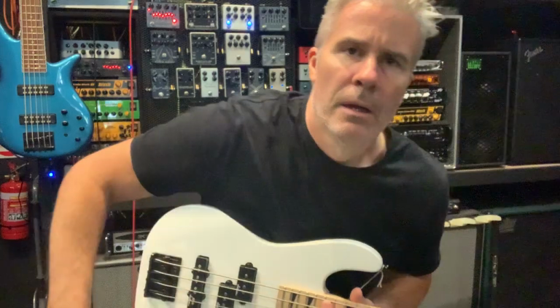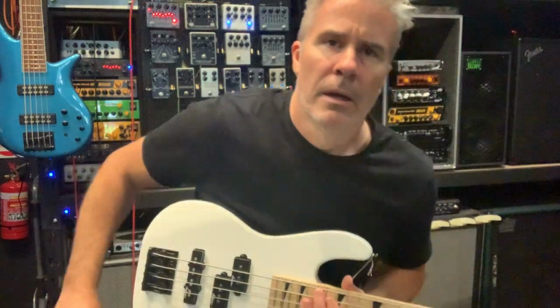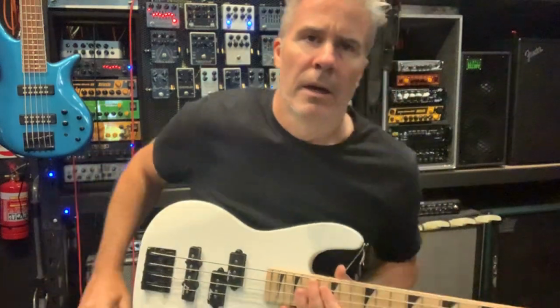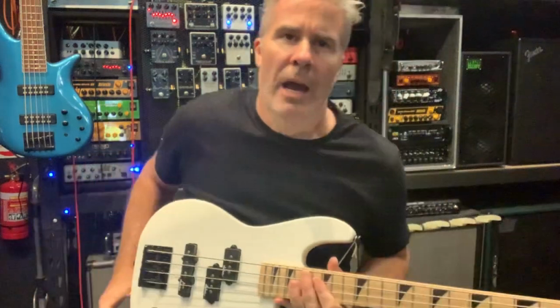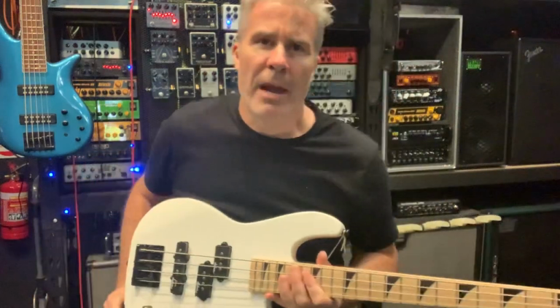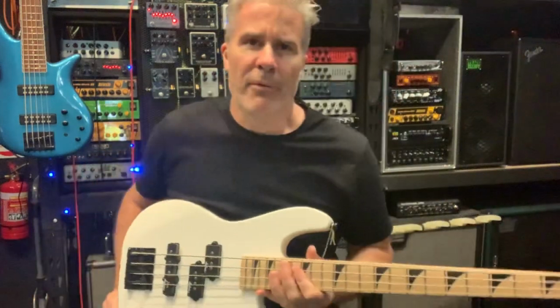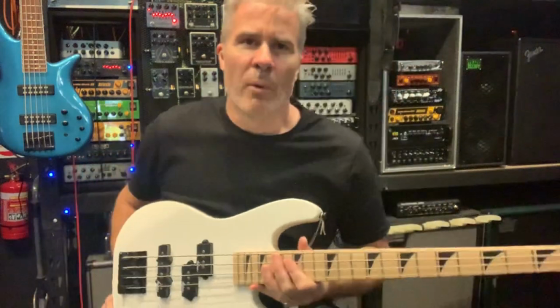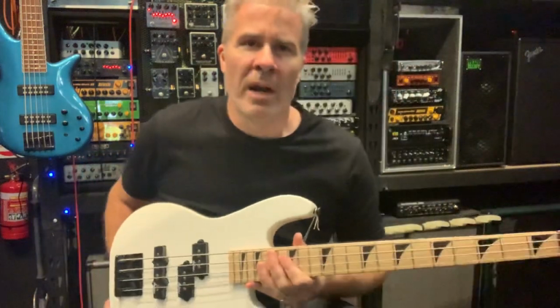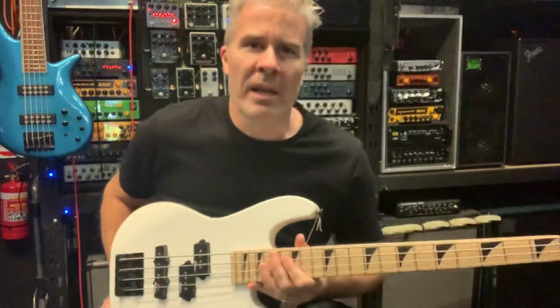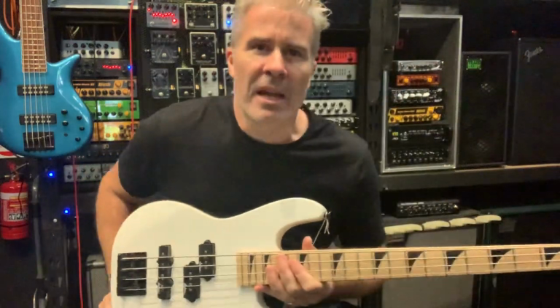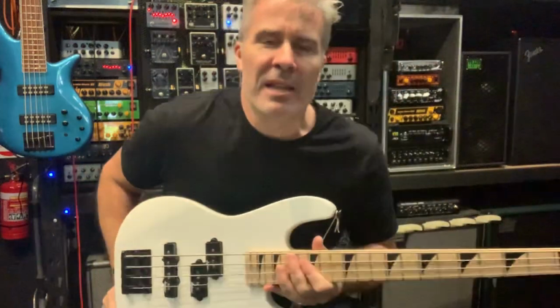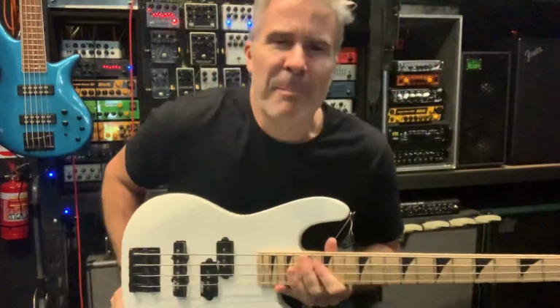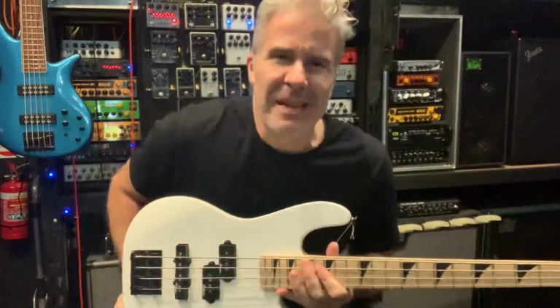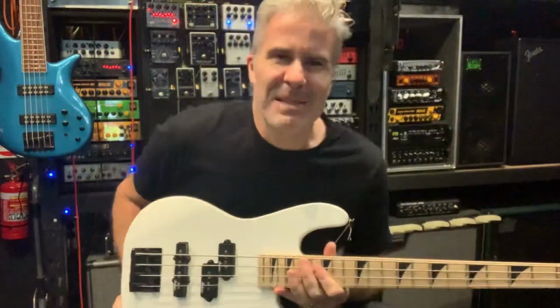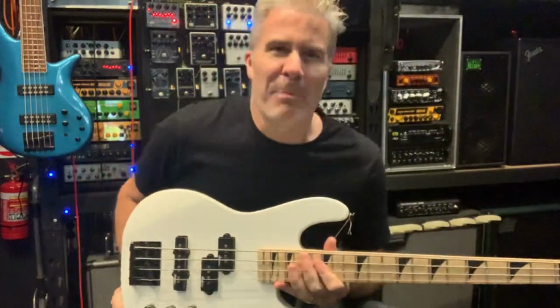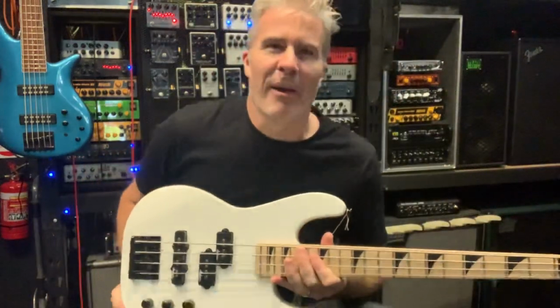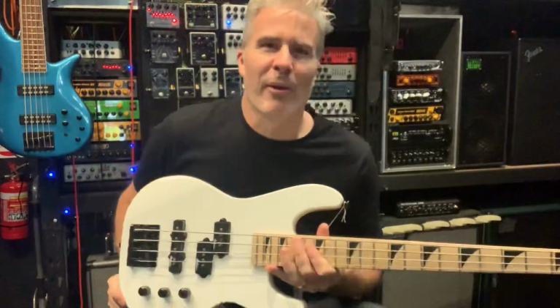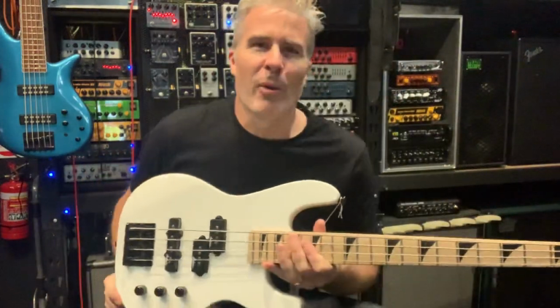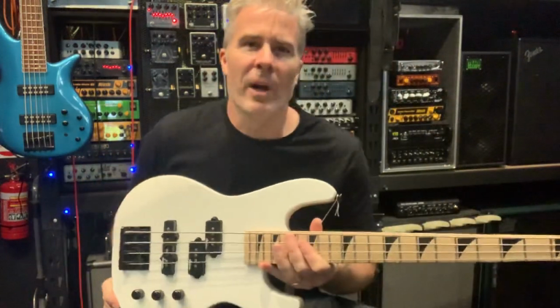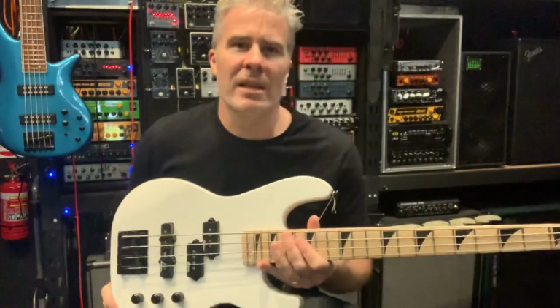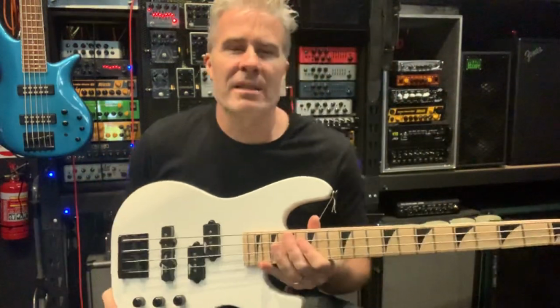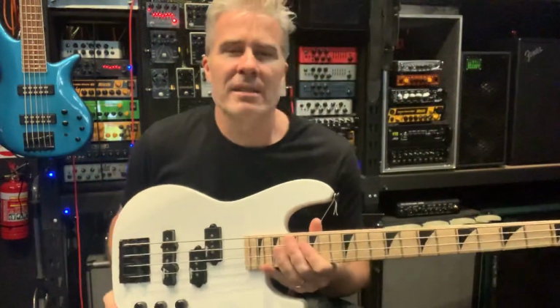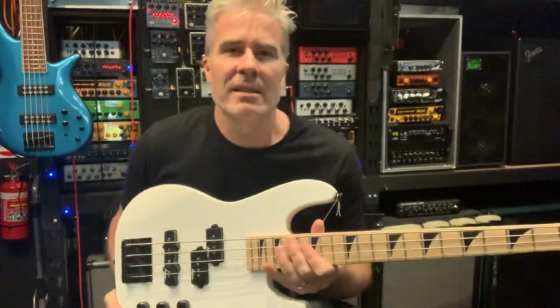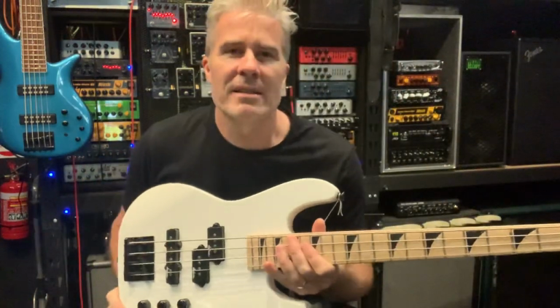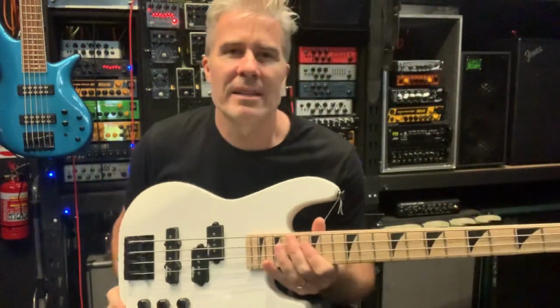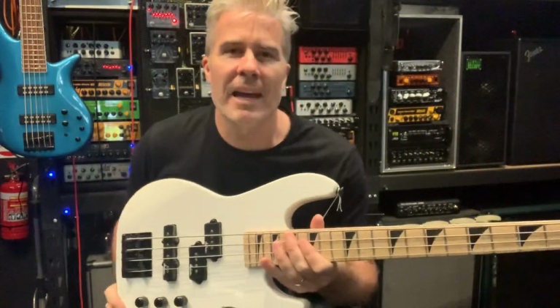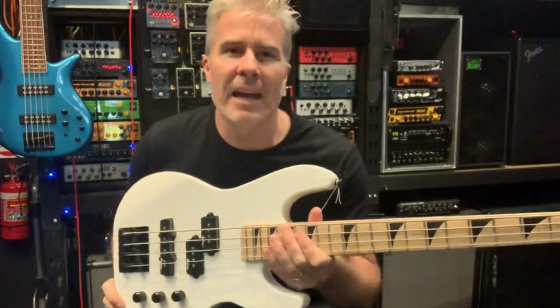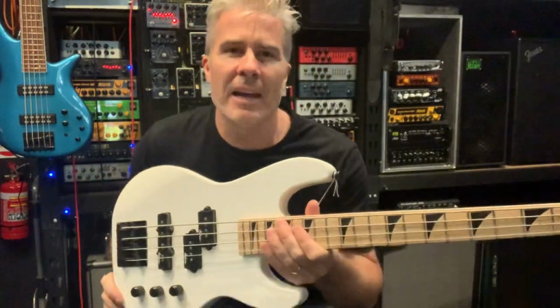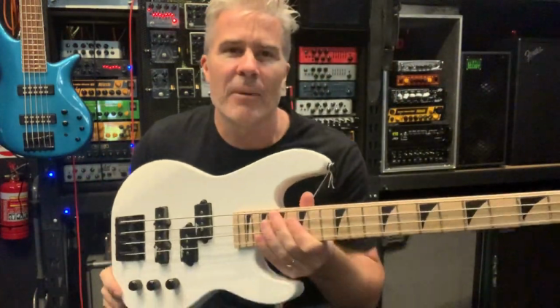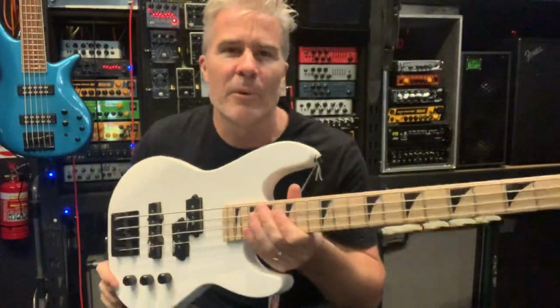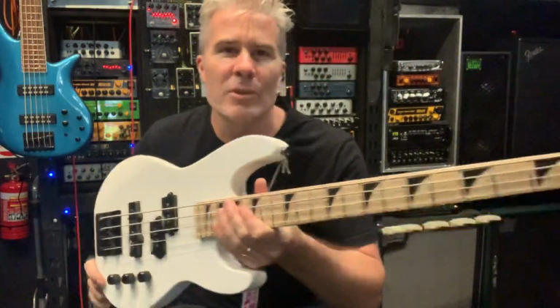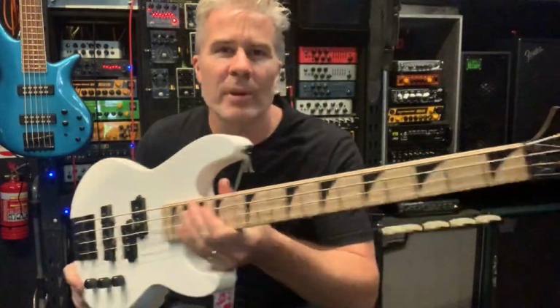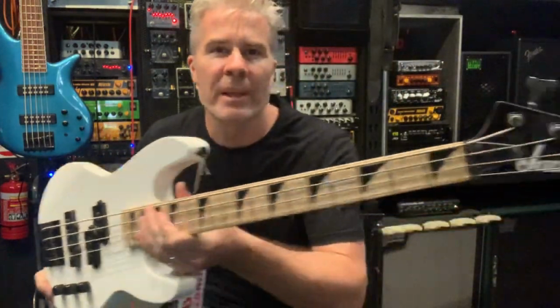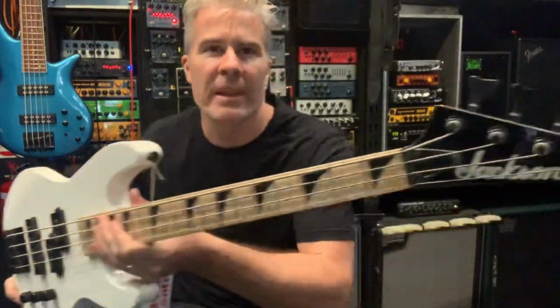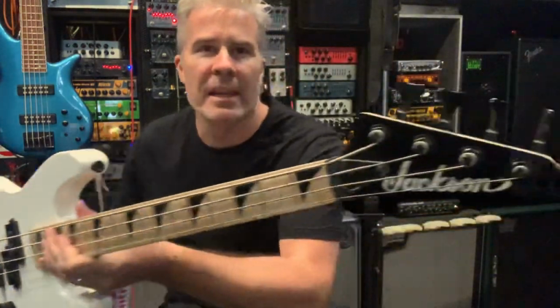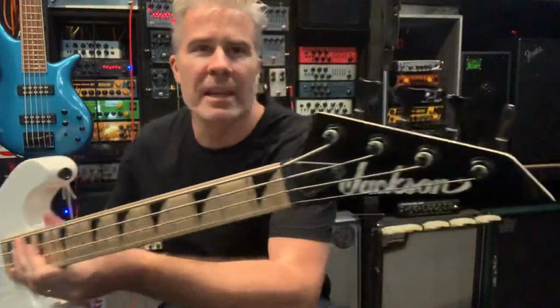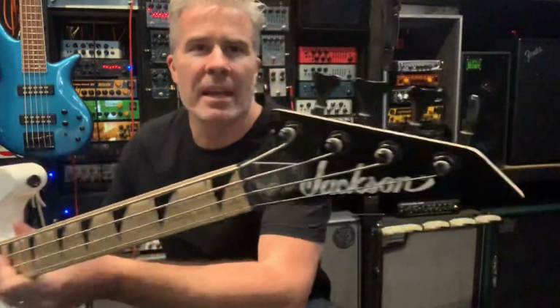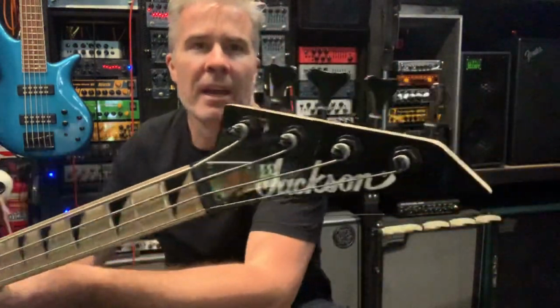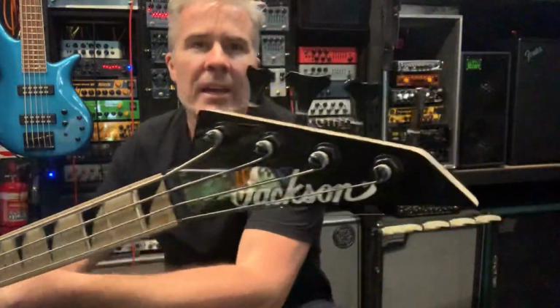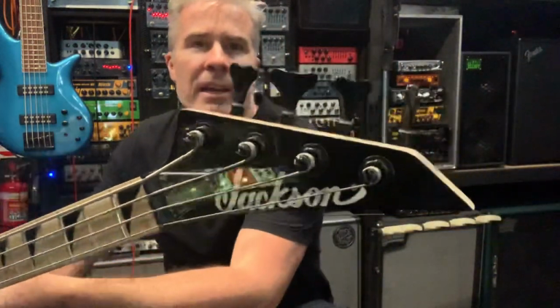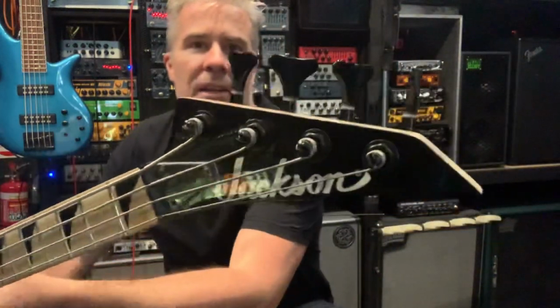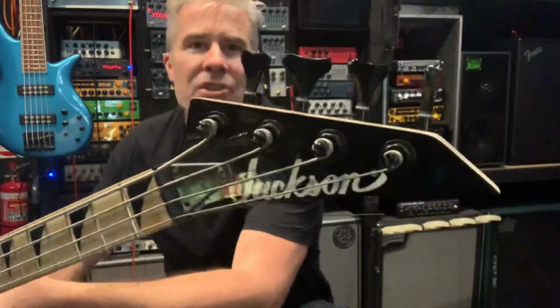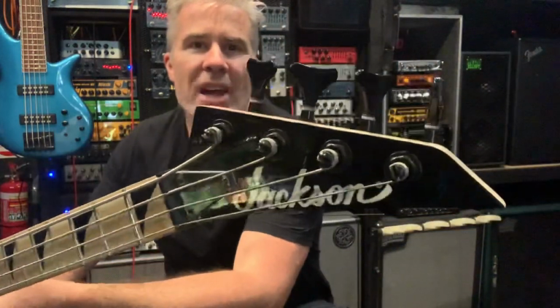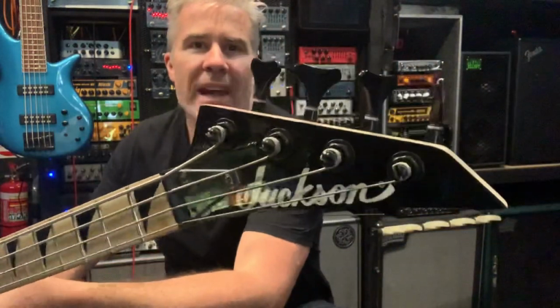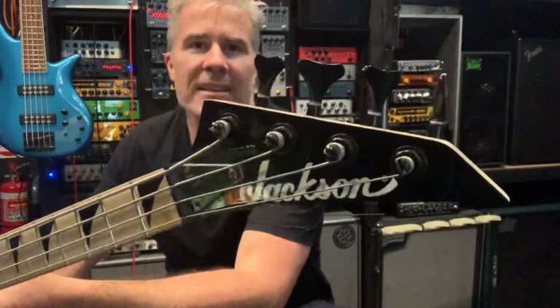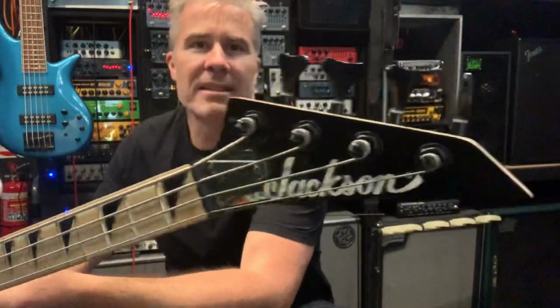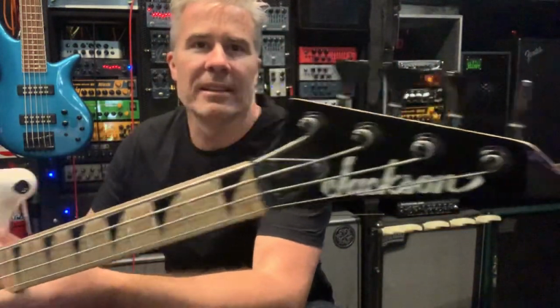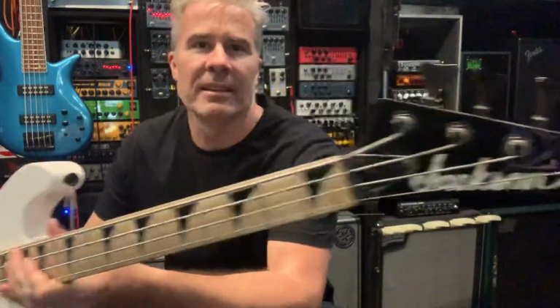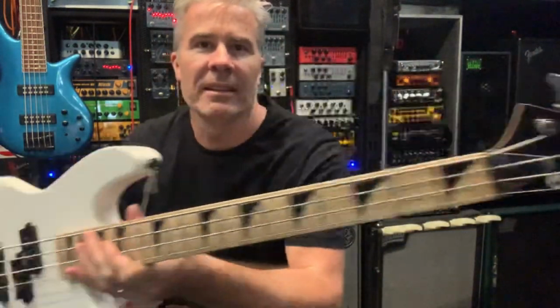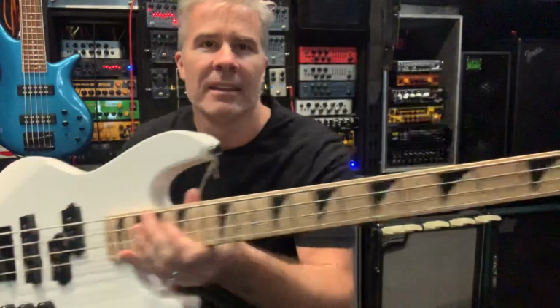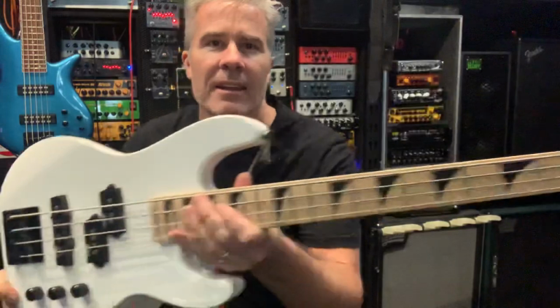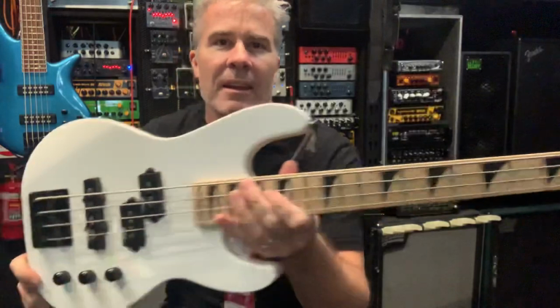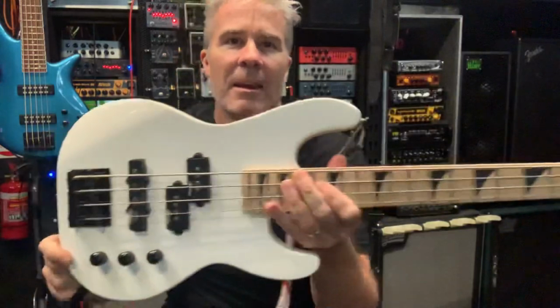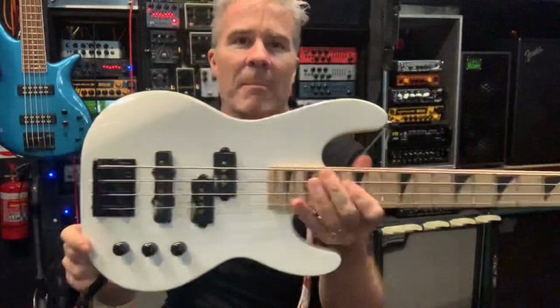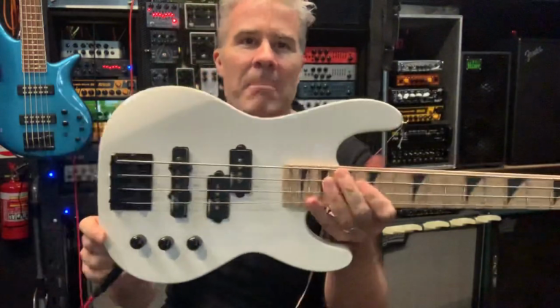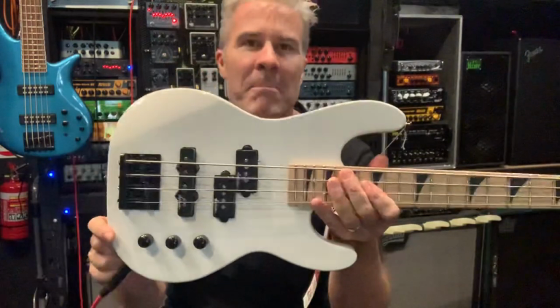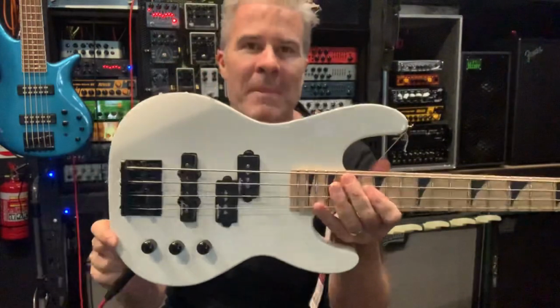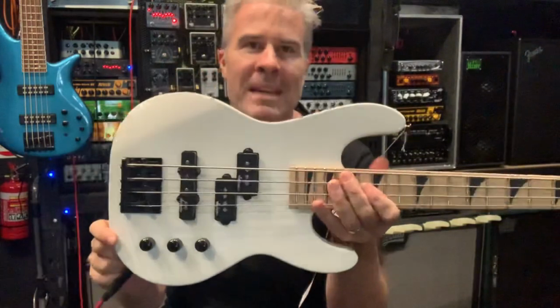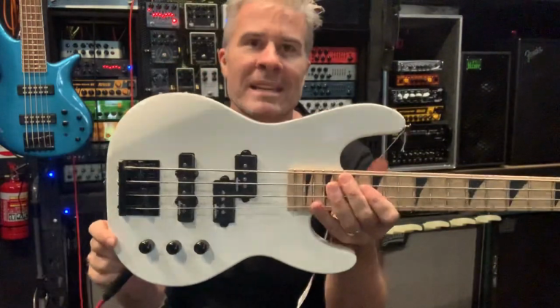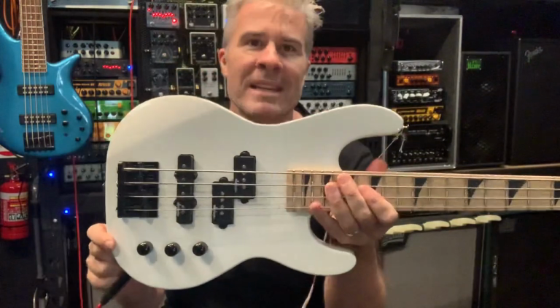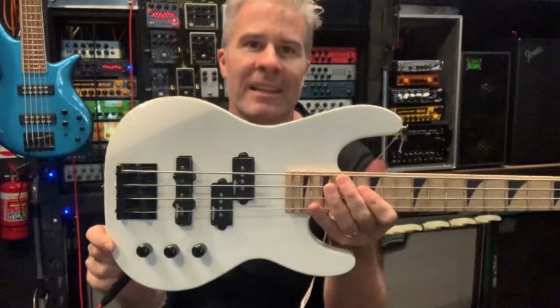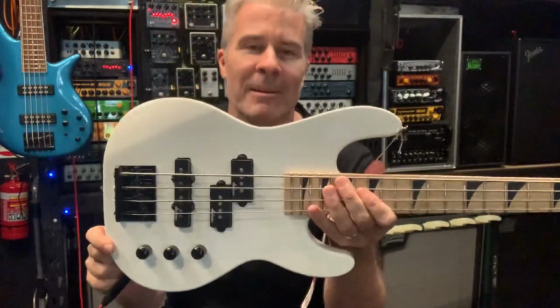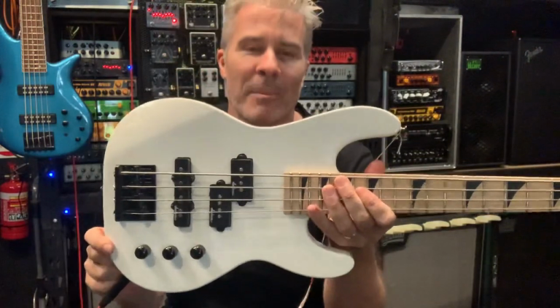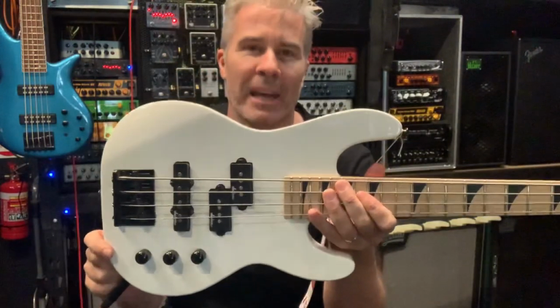Hey everyone, it's Bass by Request, and today we're doing the Jackson Minion Bass.